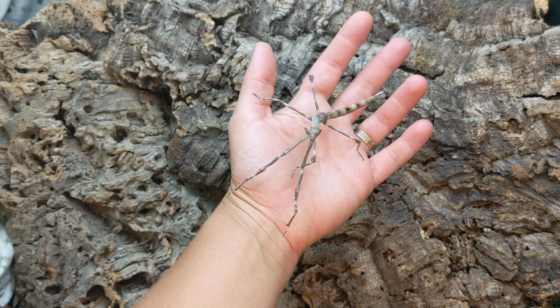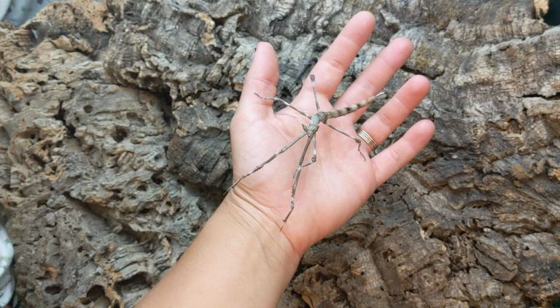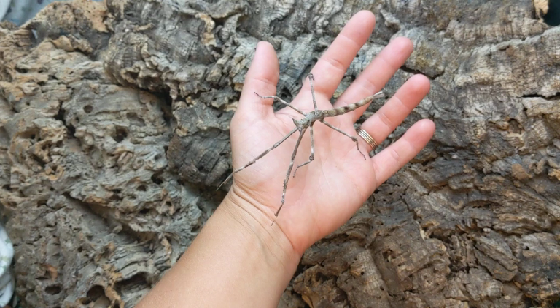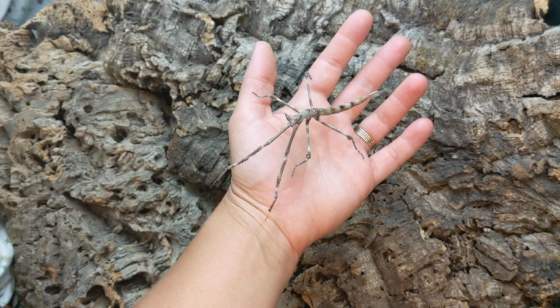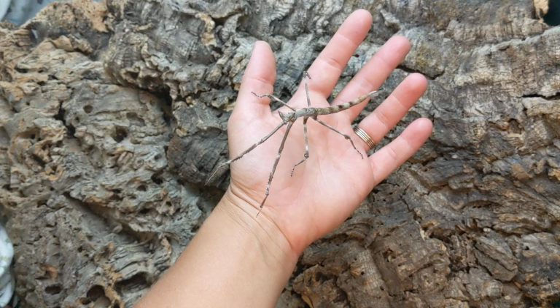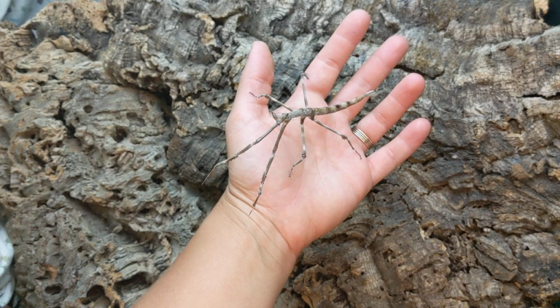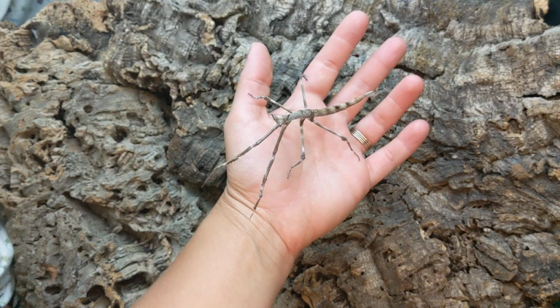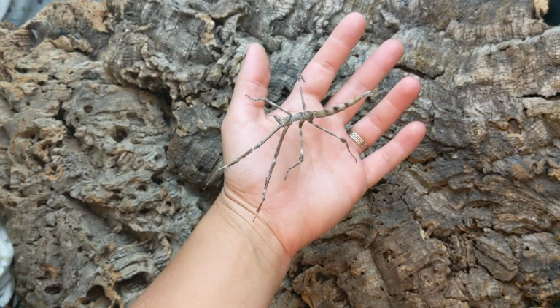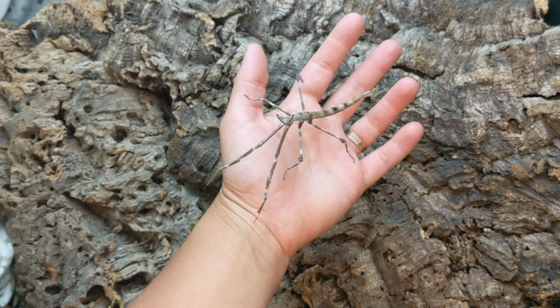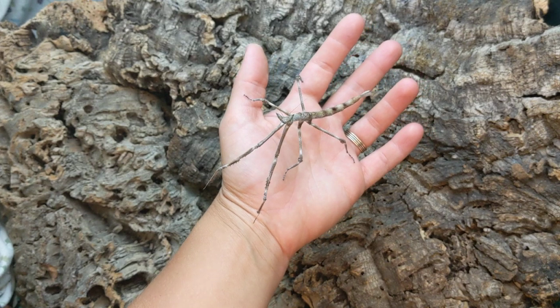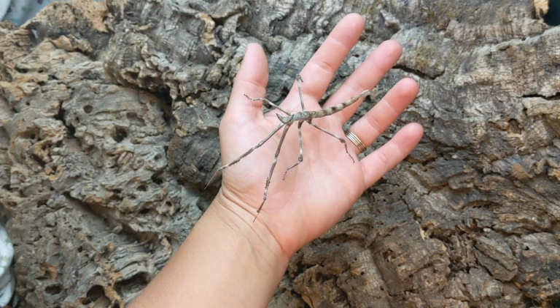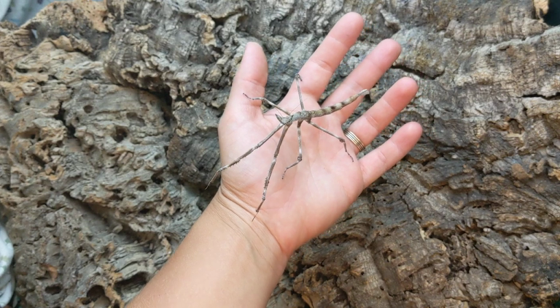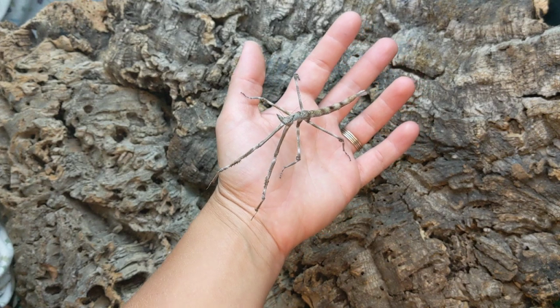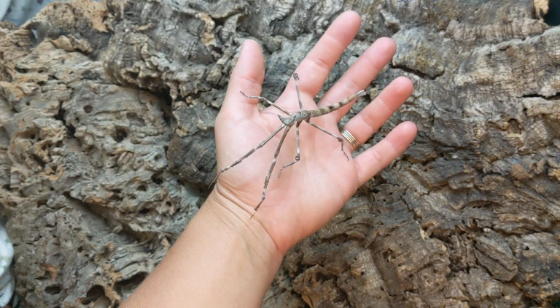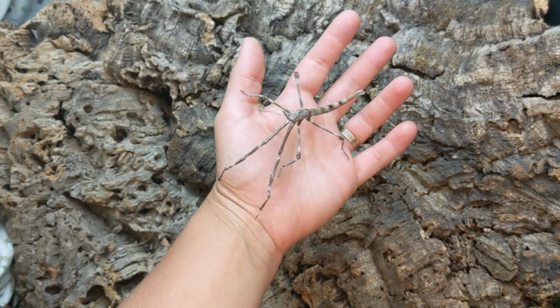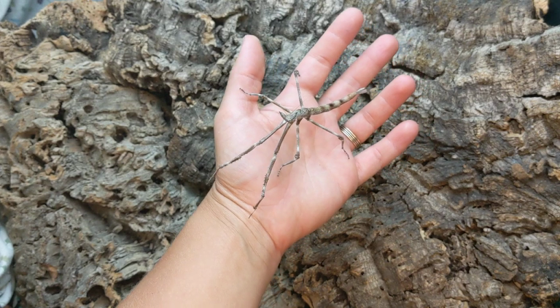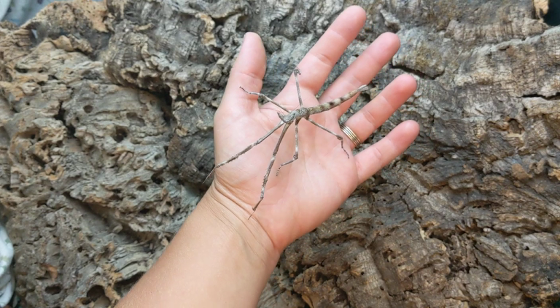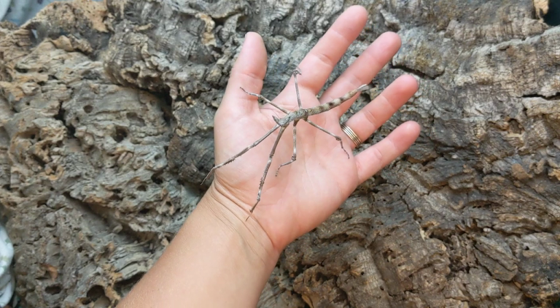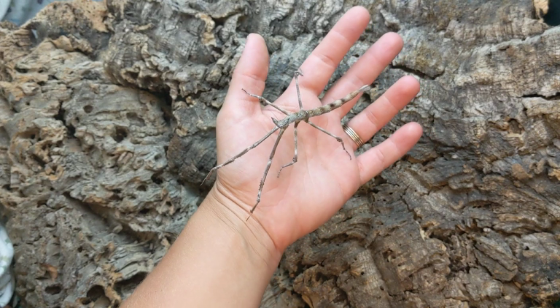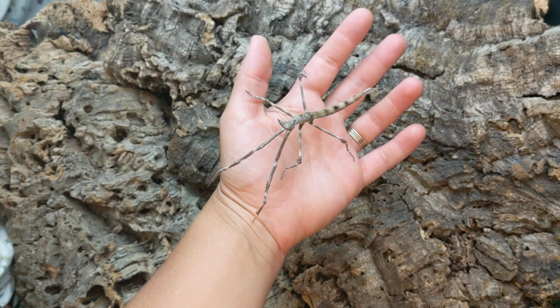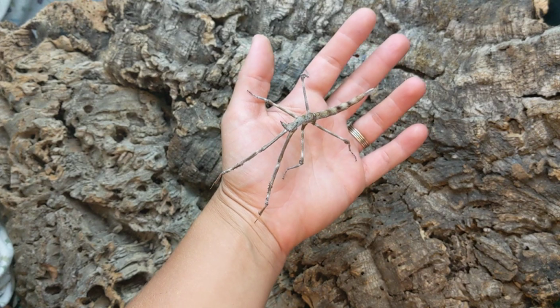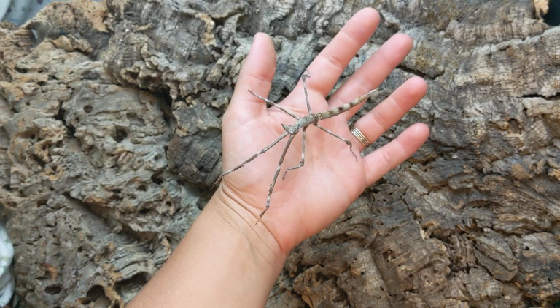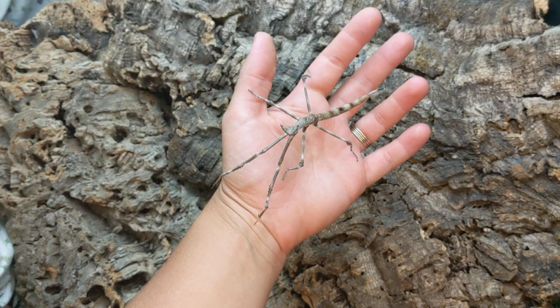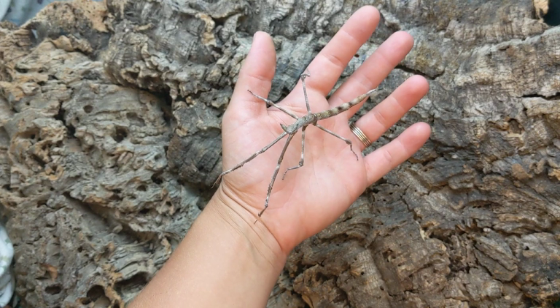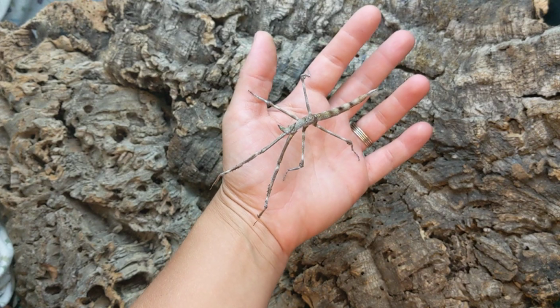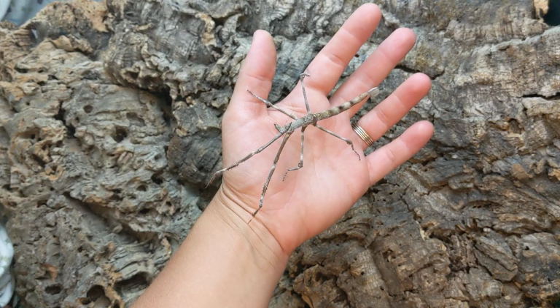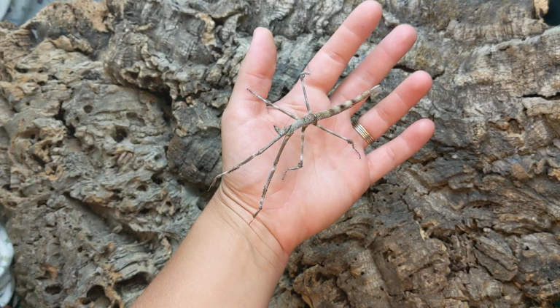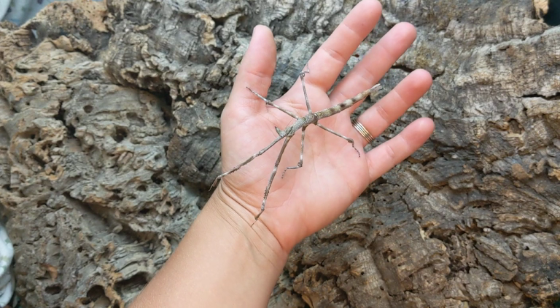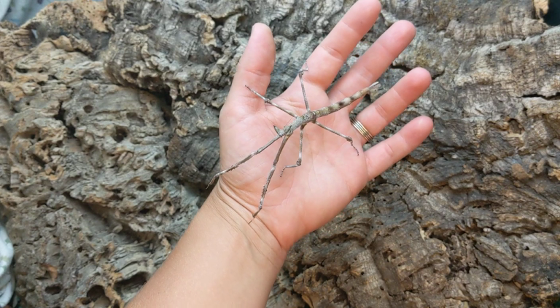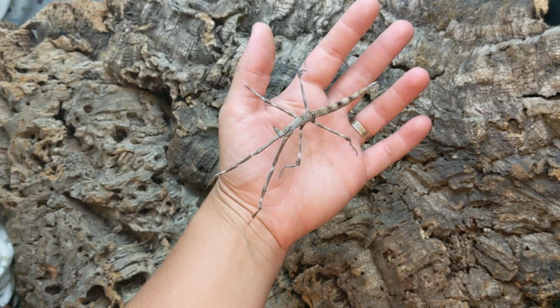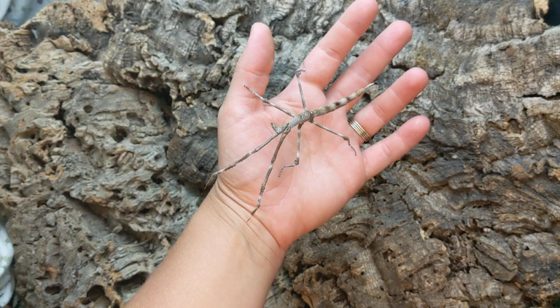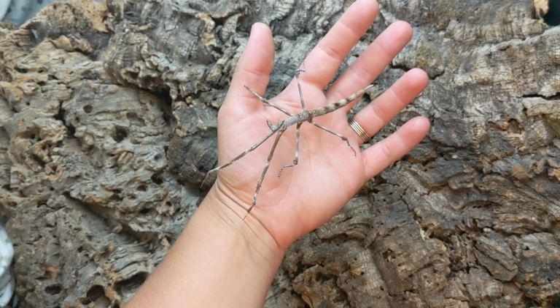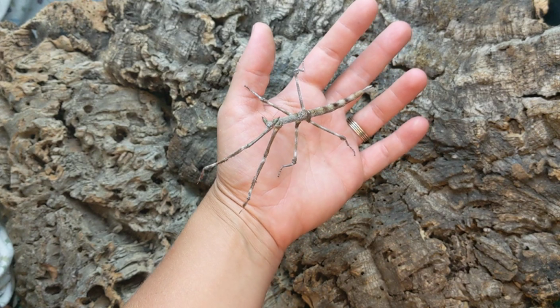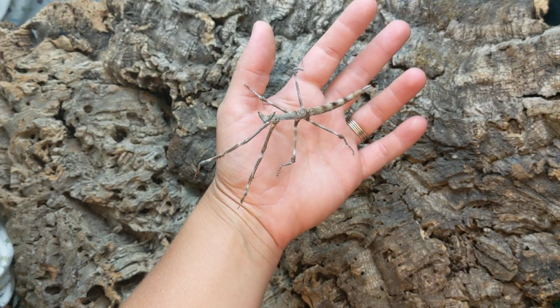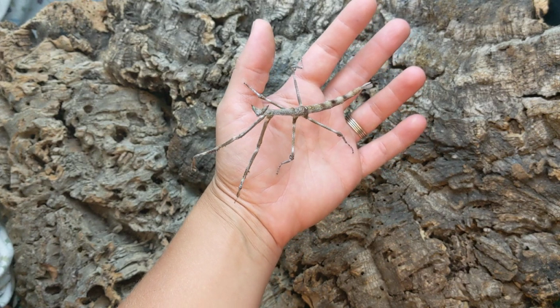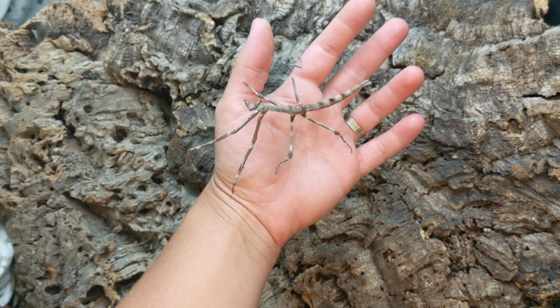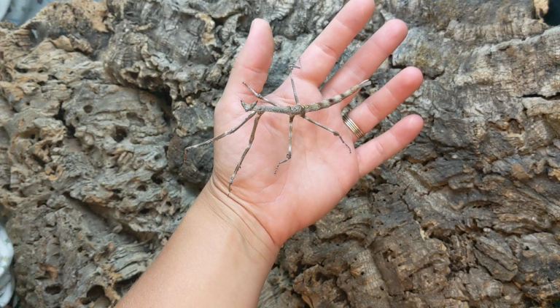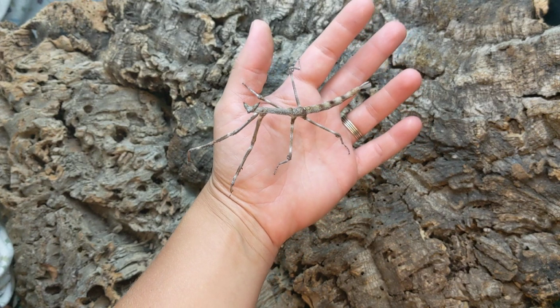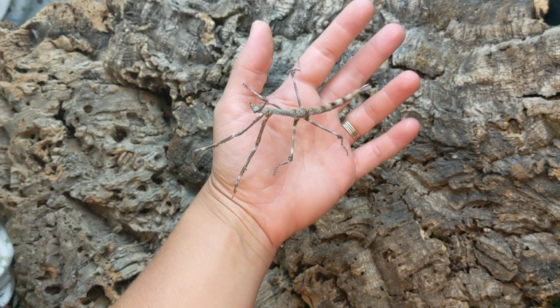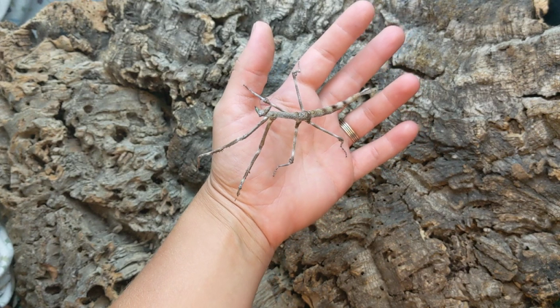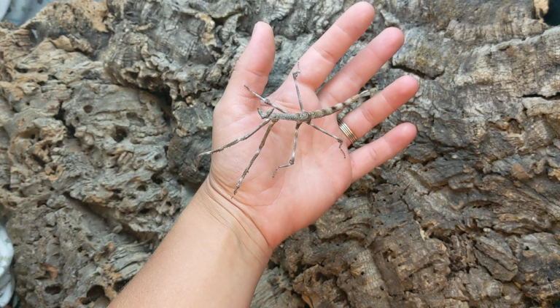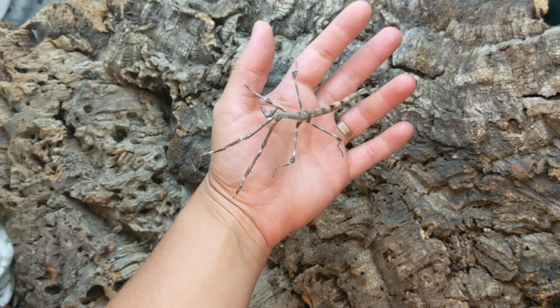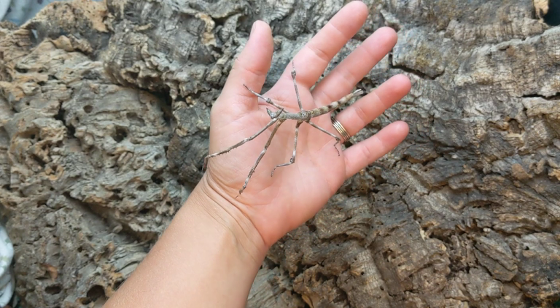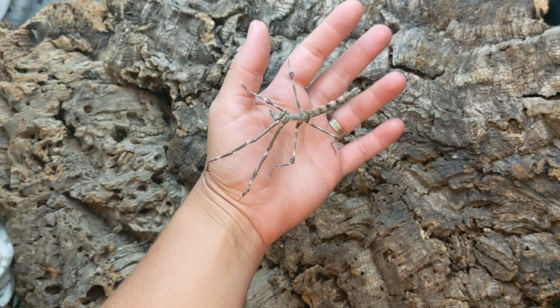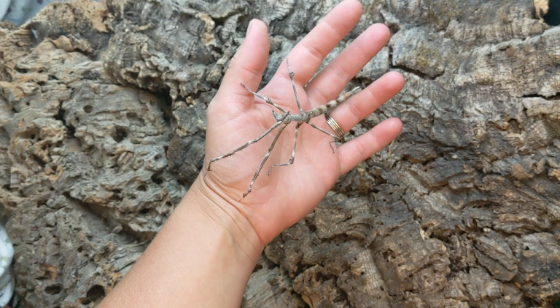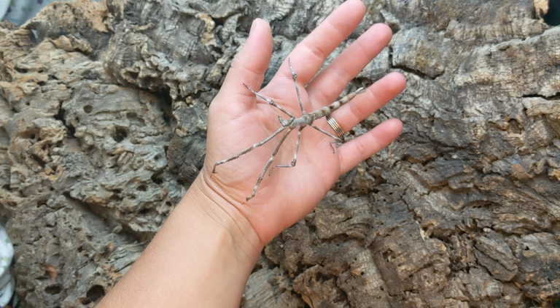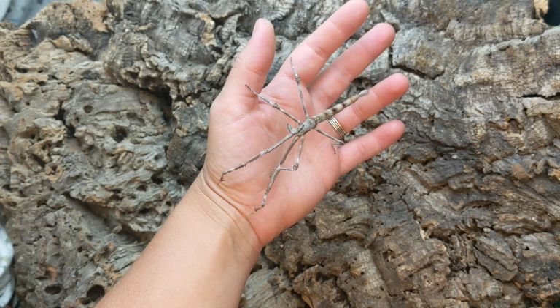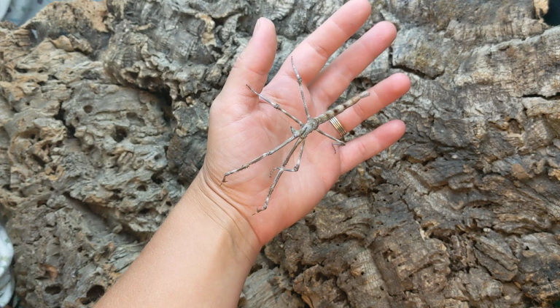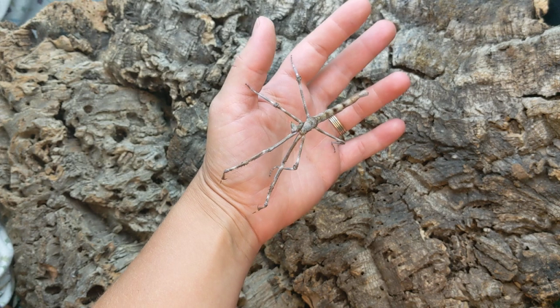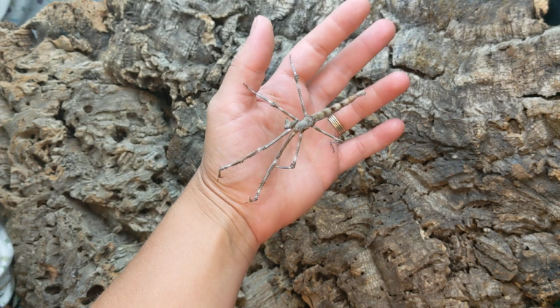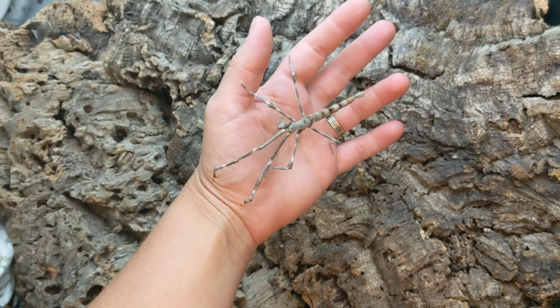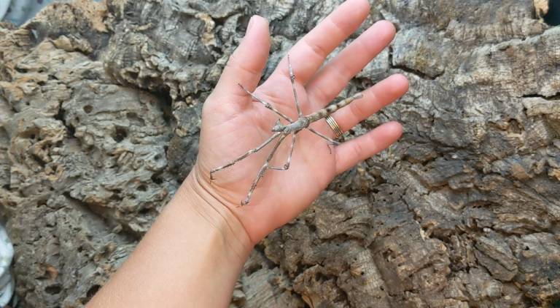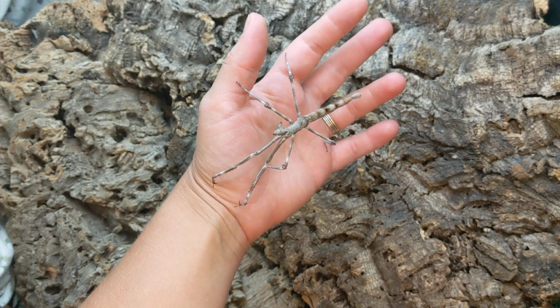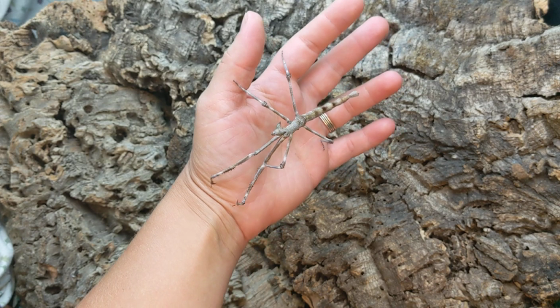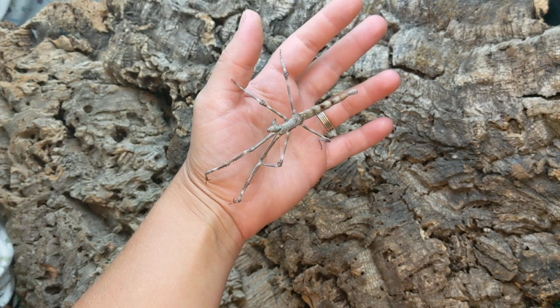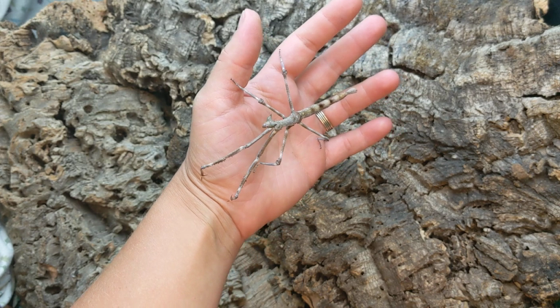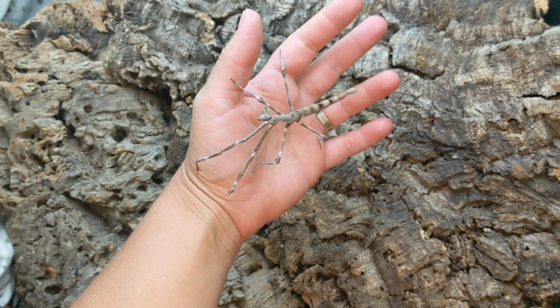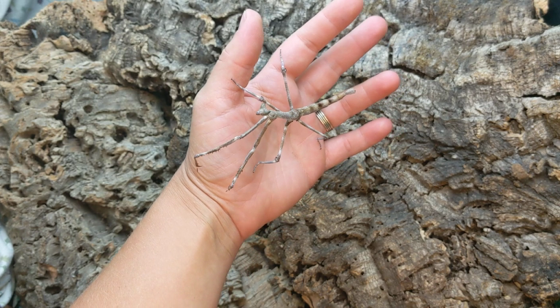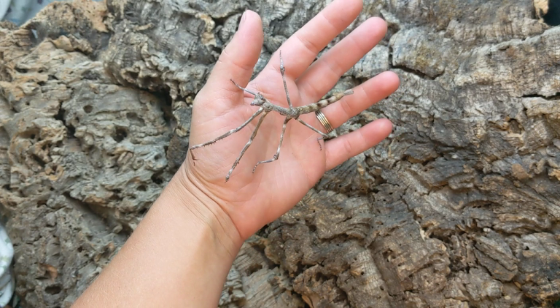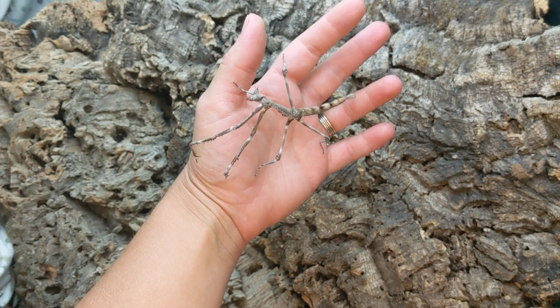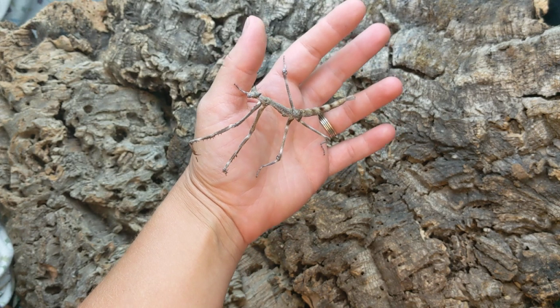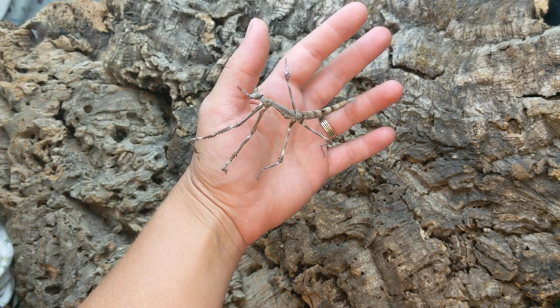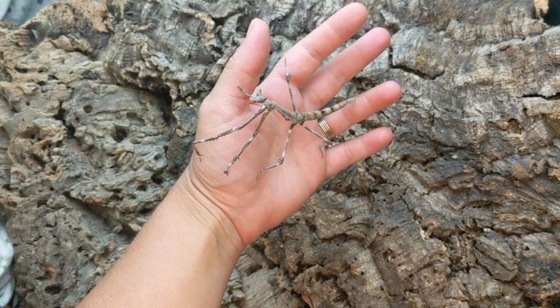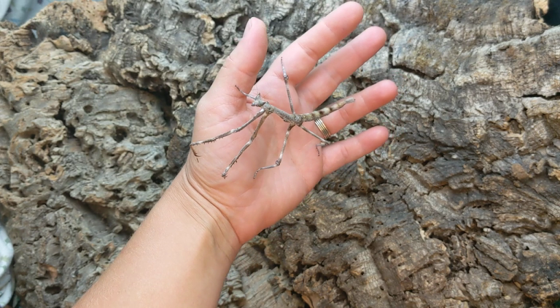I wanted to do a quick handling video because I have been off work for a week due to the fires, so my hands look a lot better than they do when I'm farming.